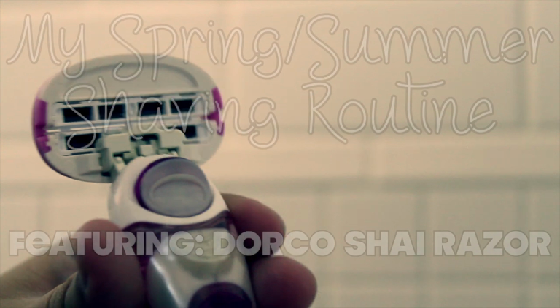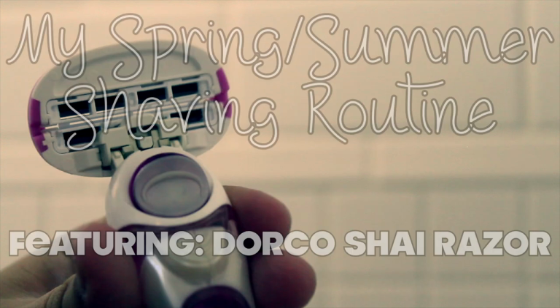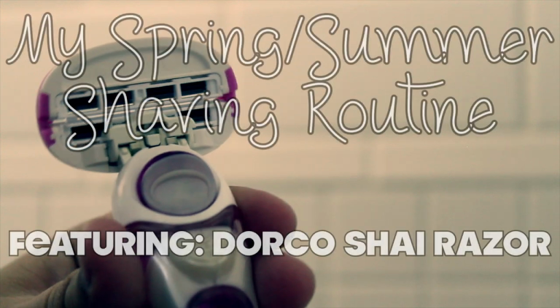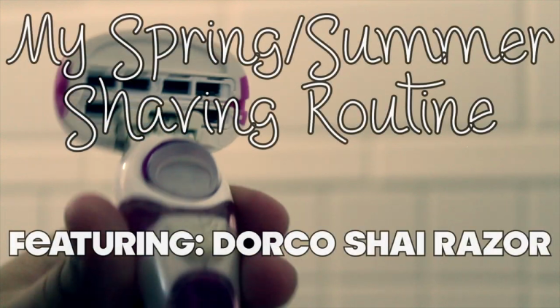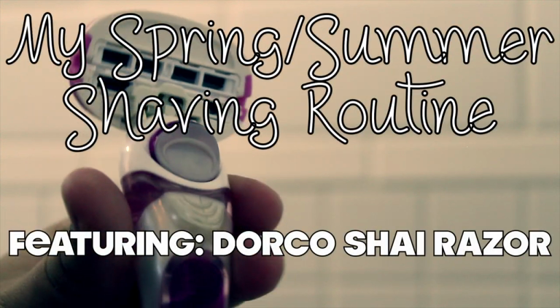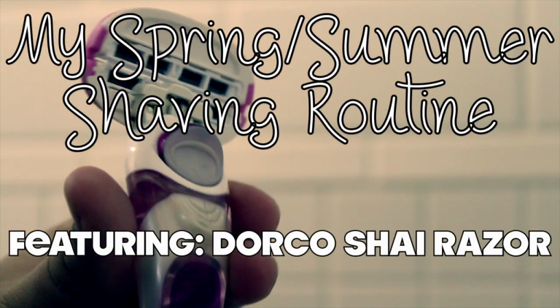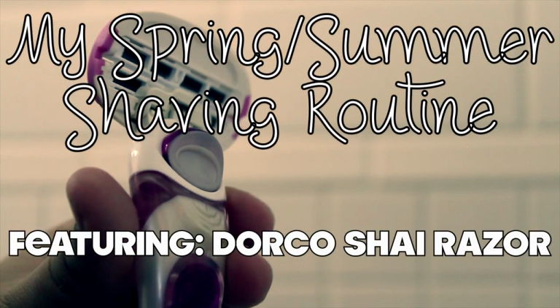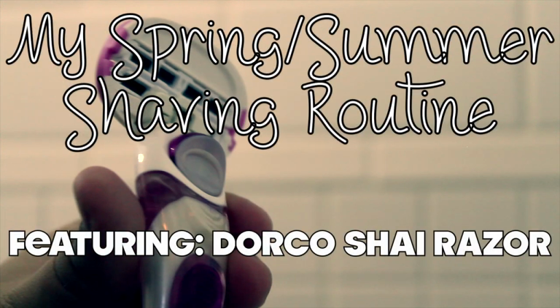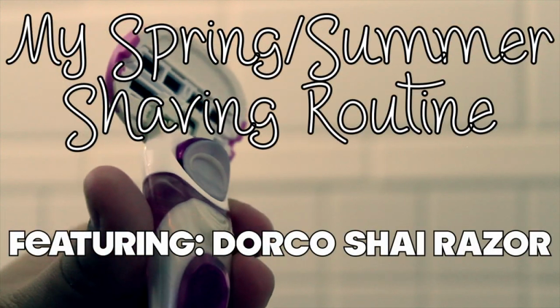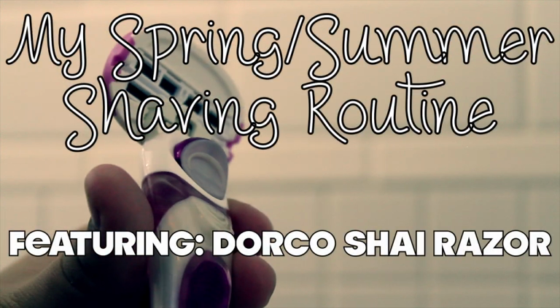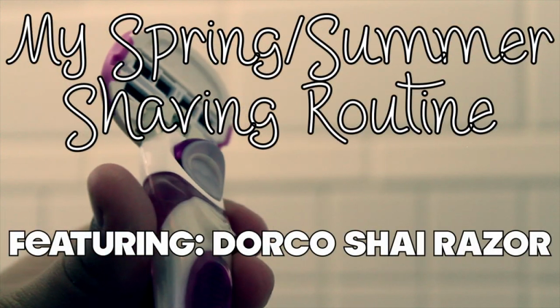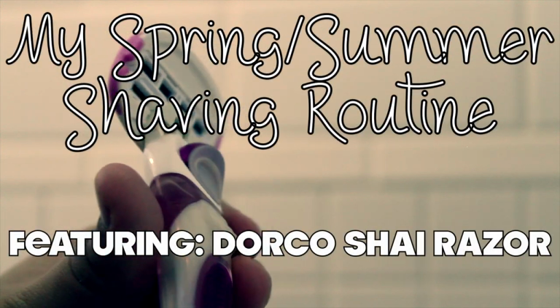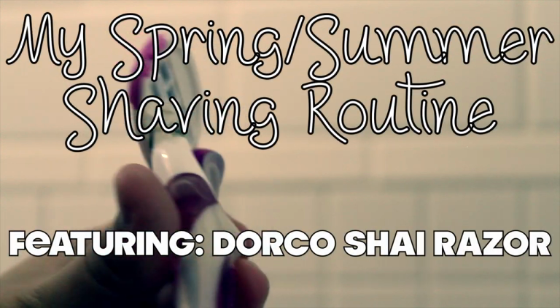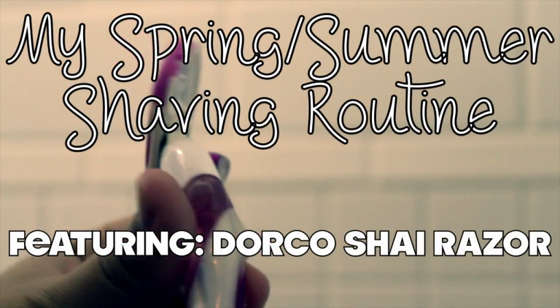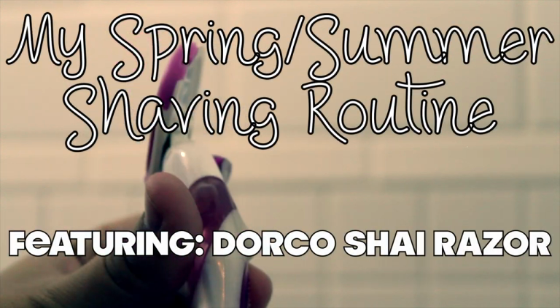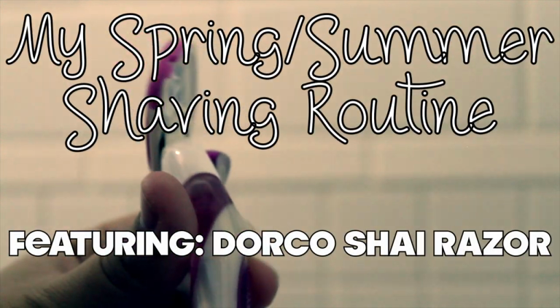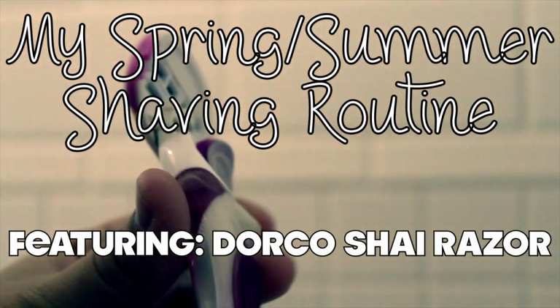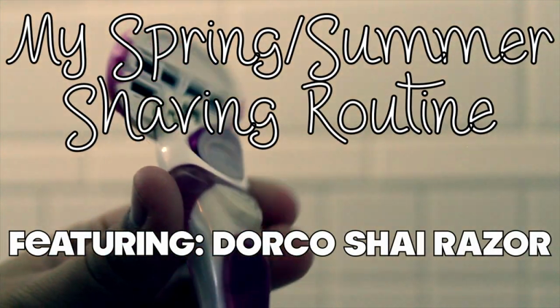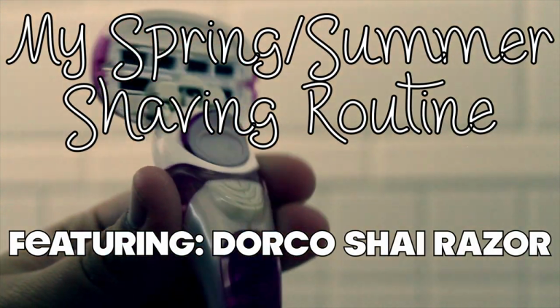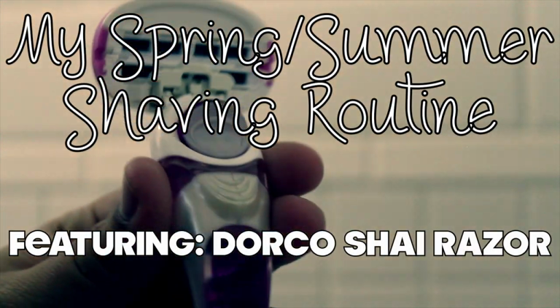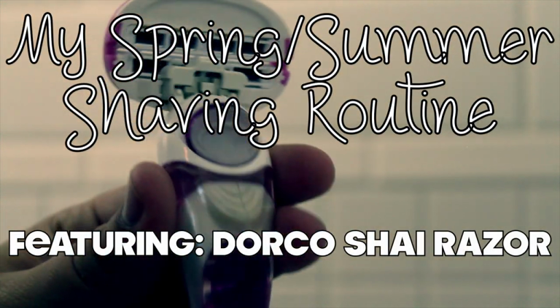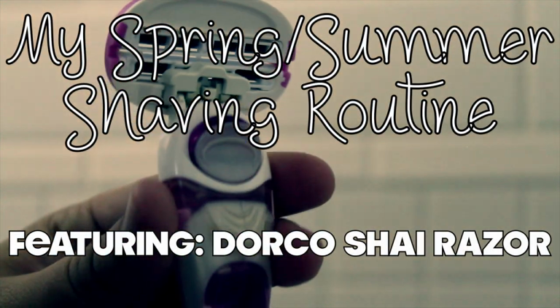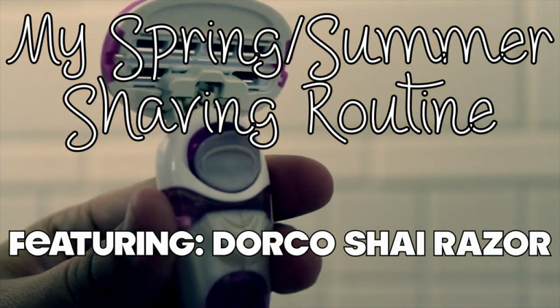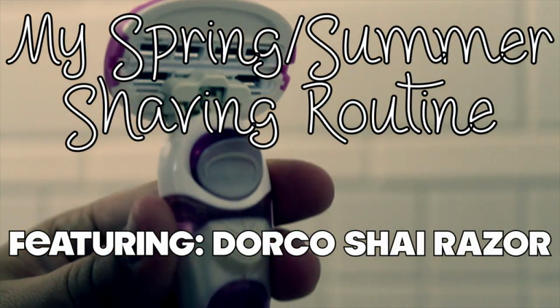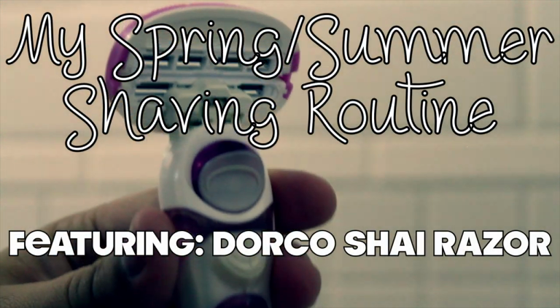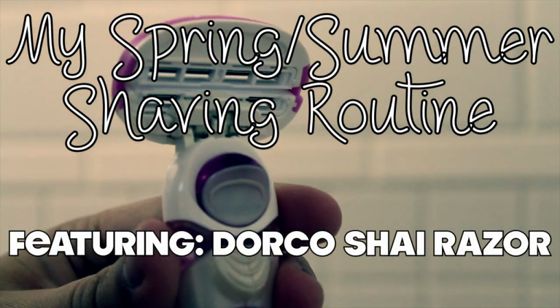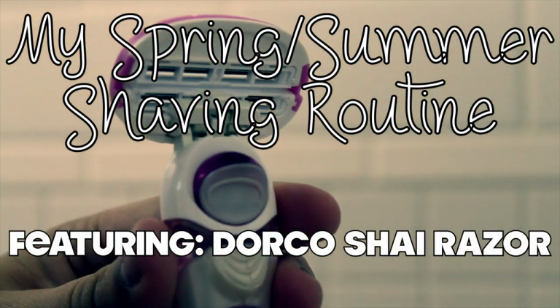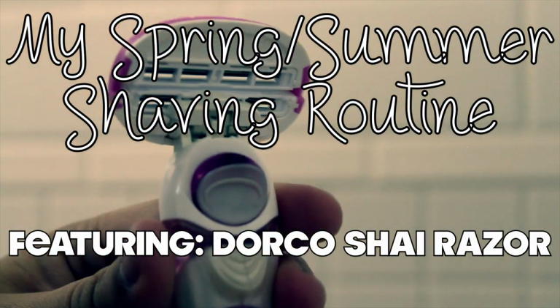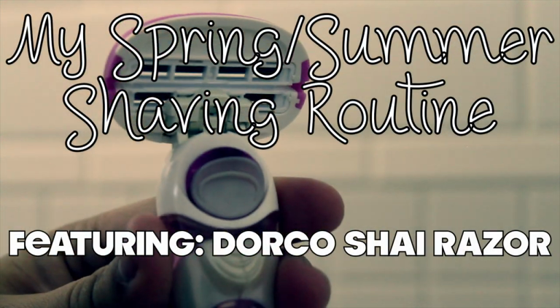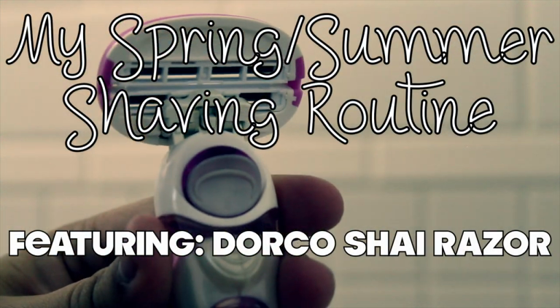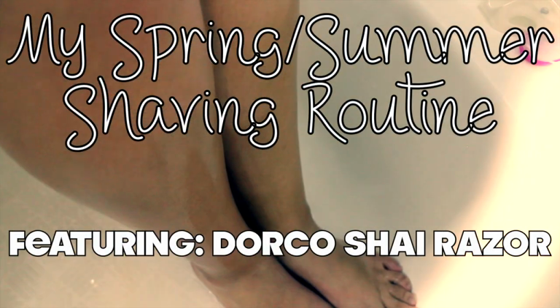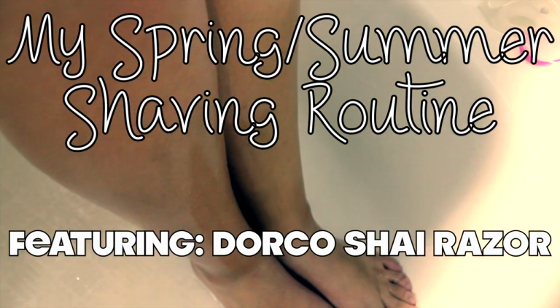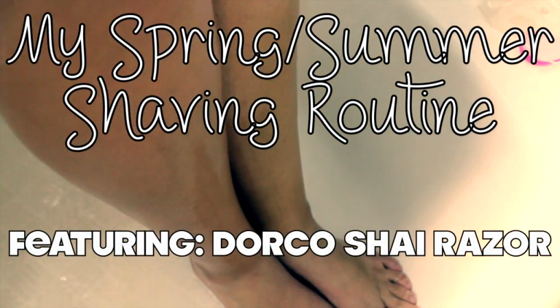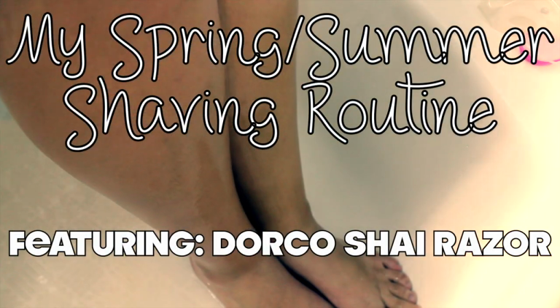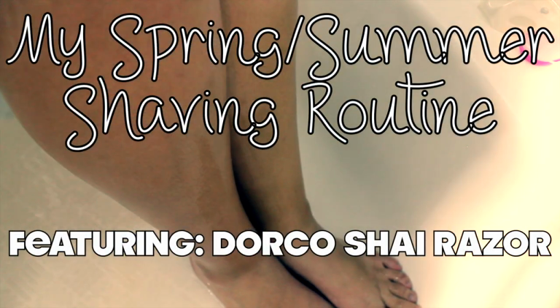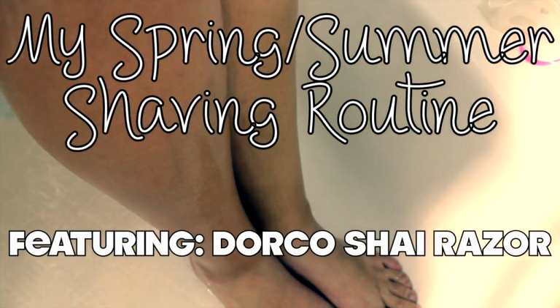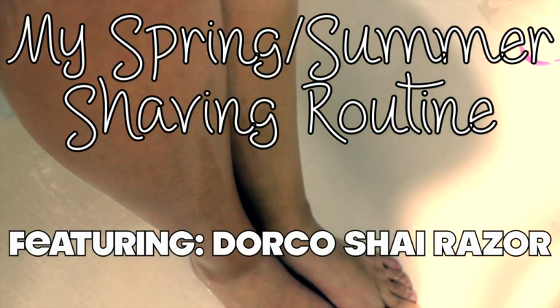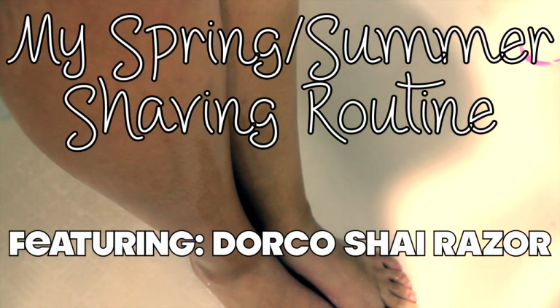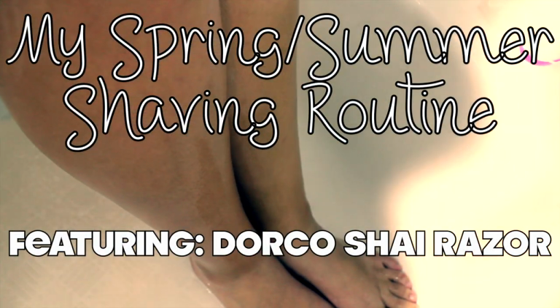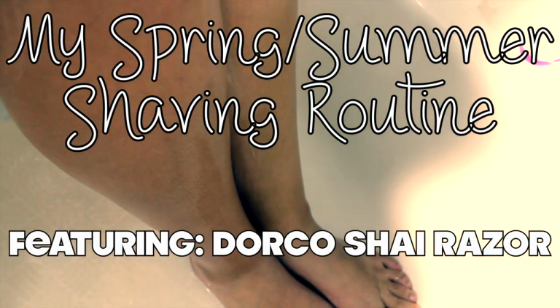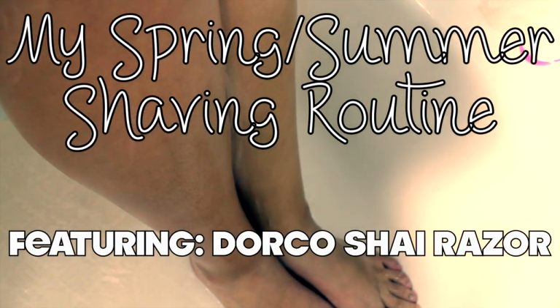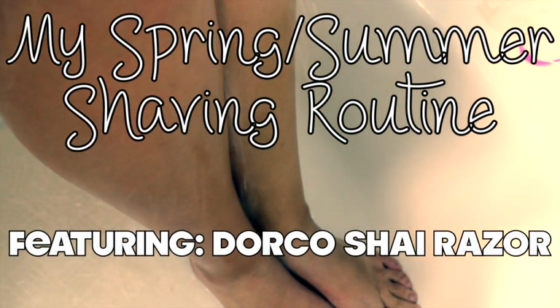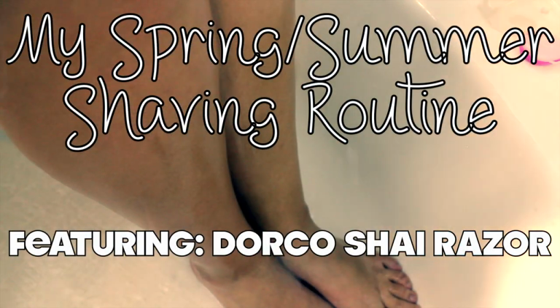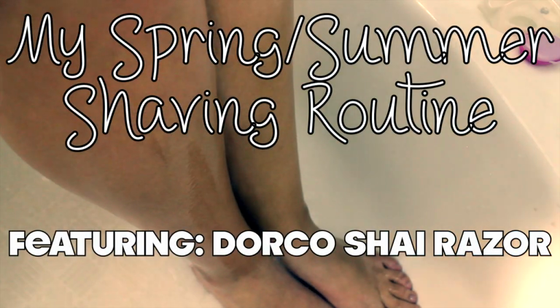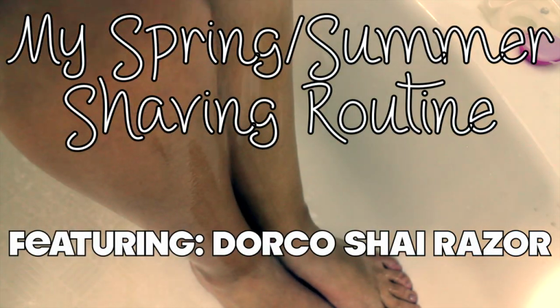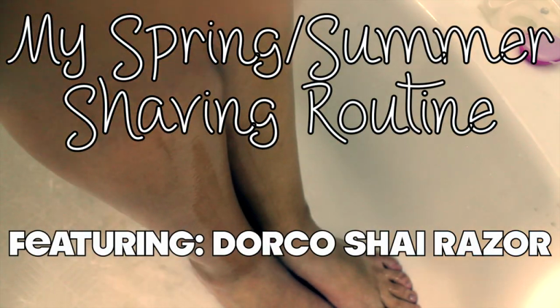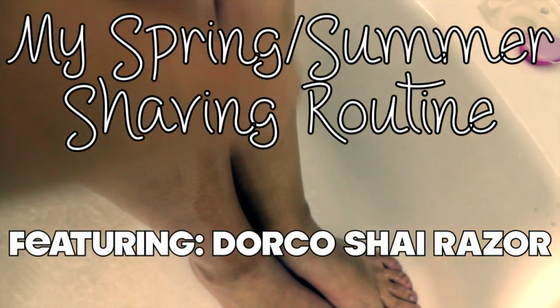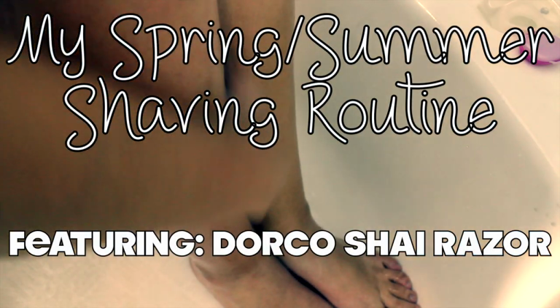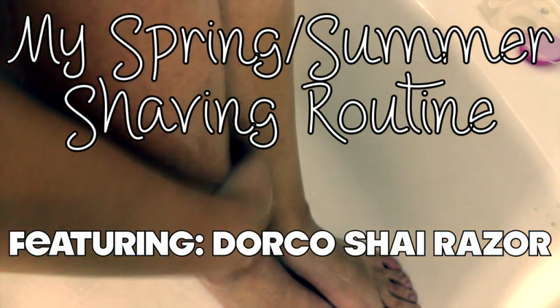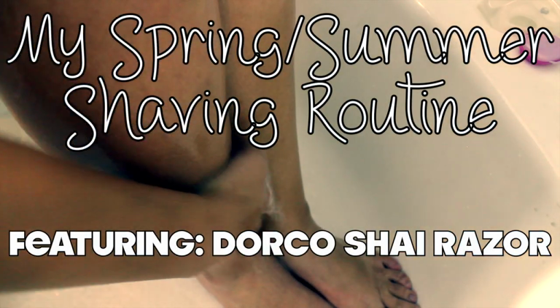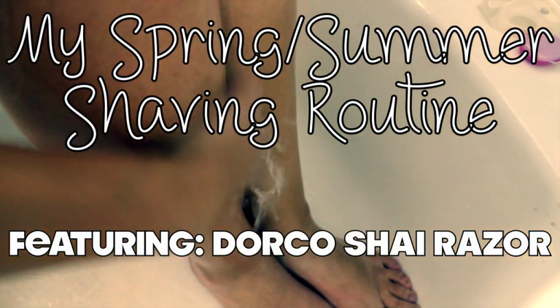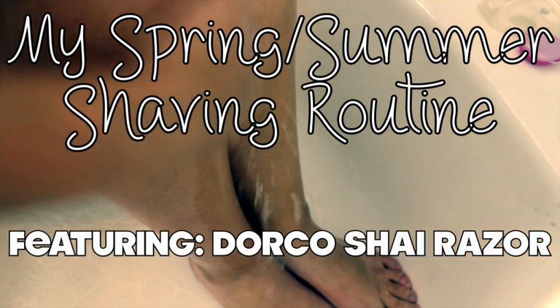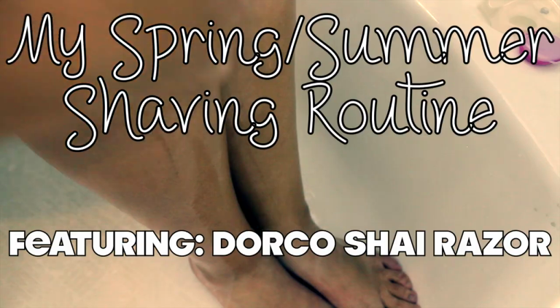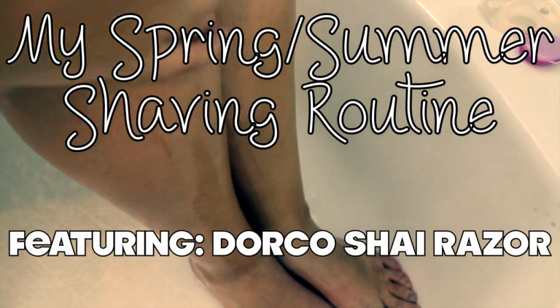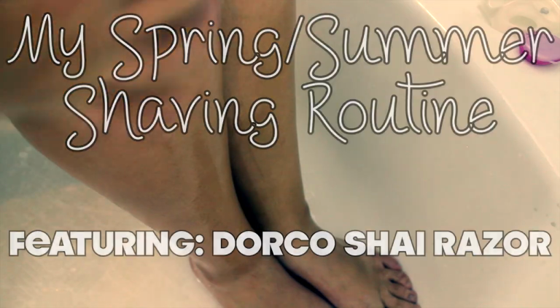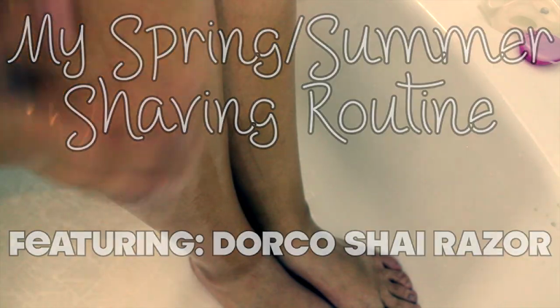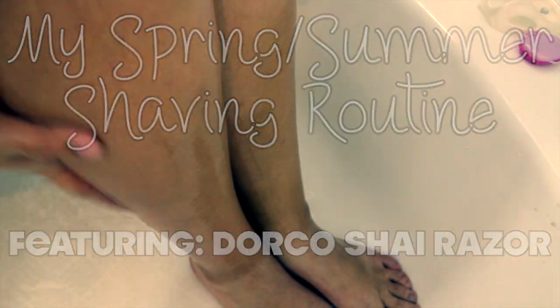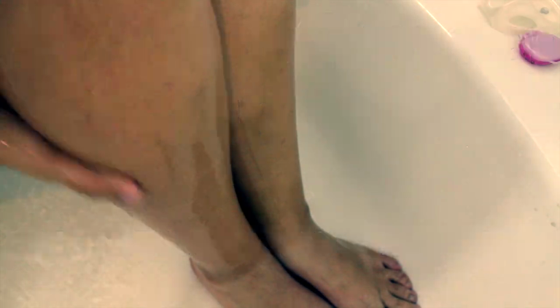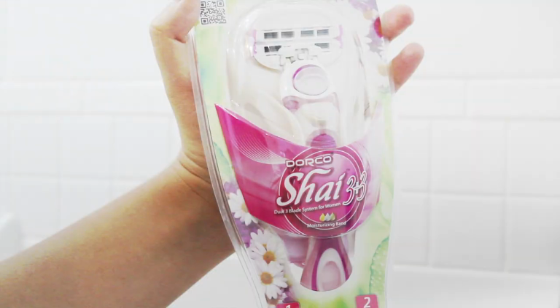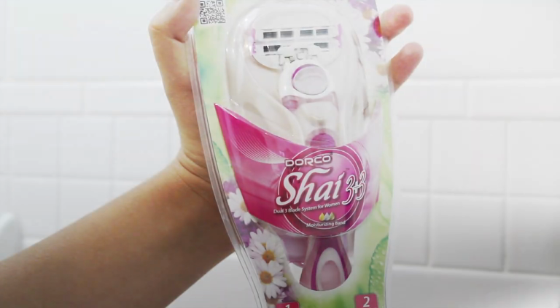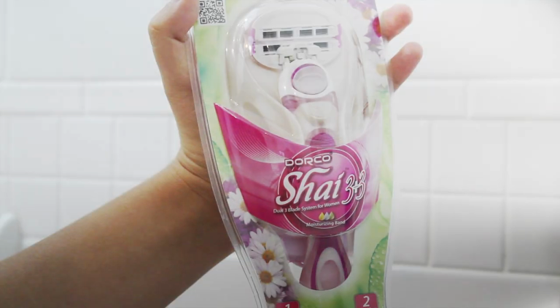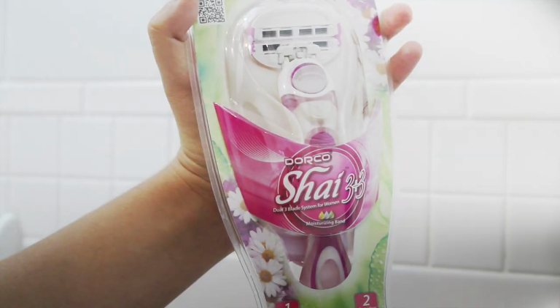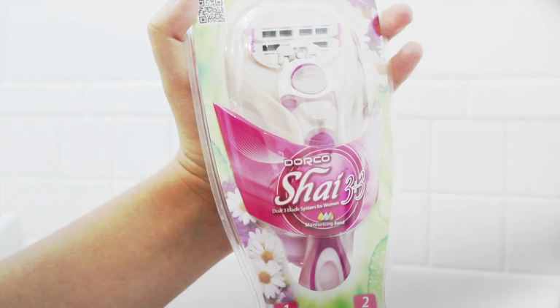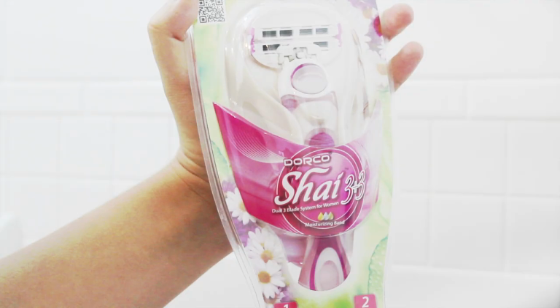Hey everyone, so today I'm going to be doing my spring/summer shaving routine, and this is featuring the Dorco Slay Razor.